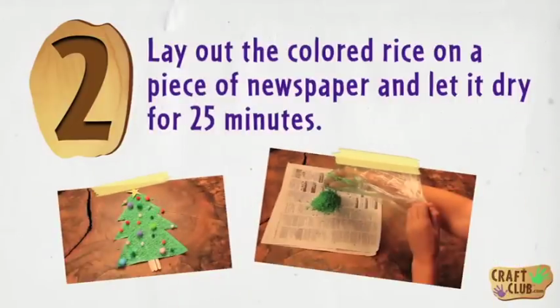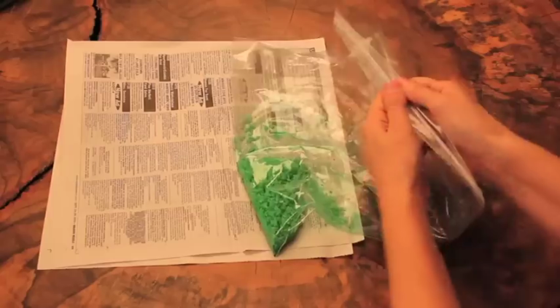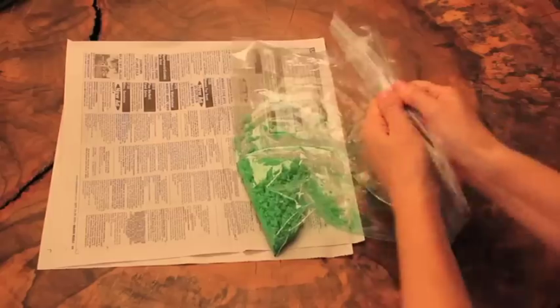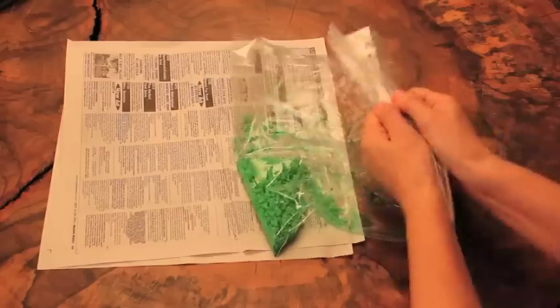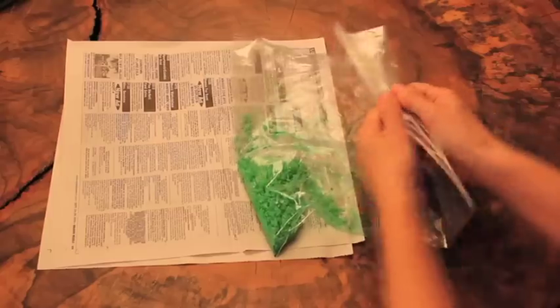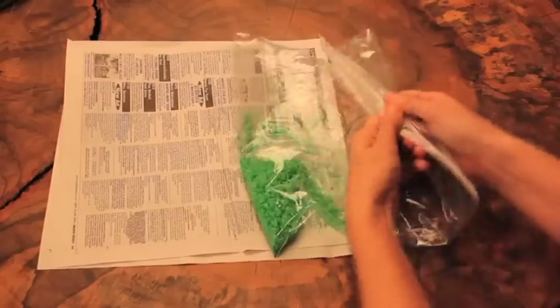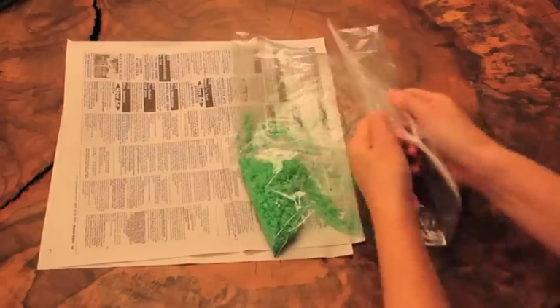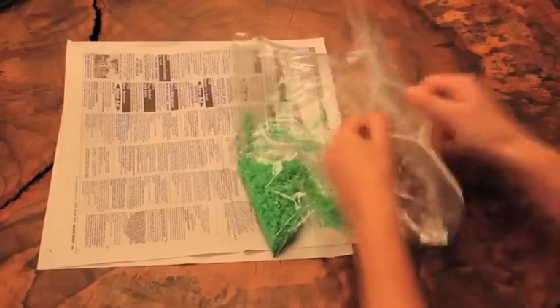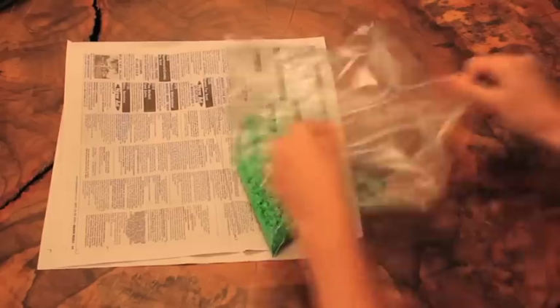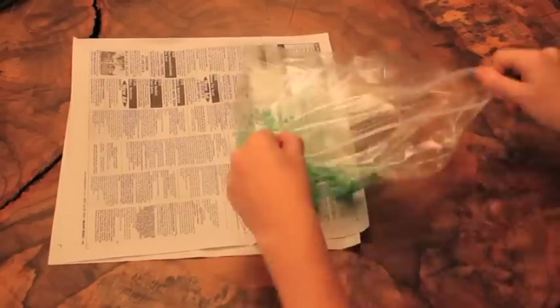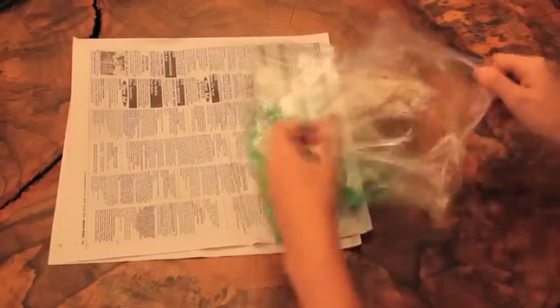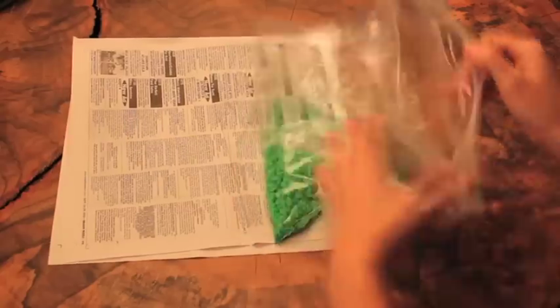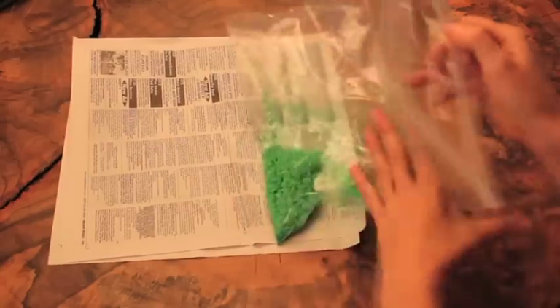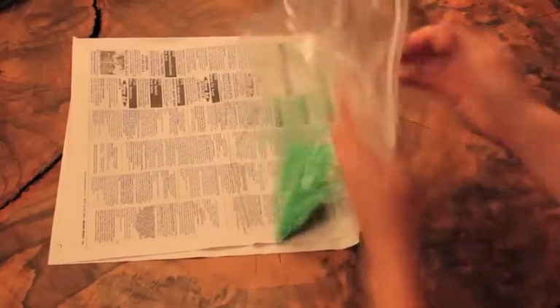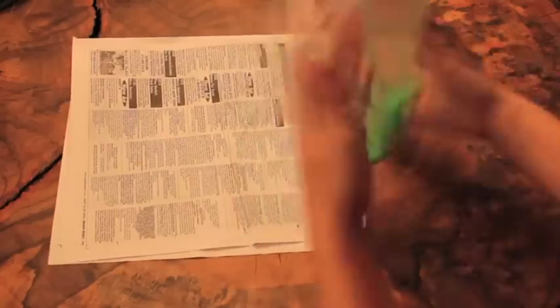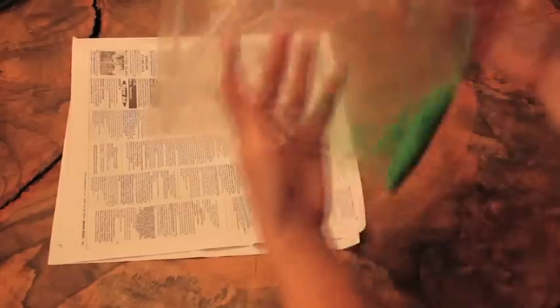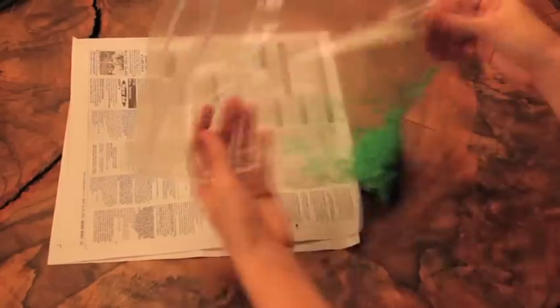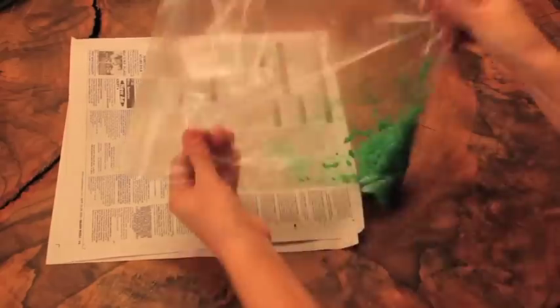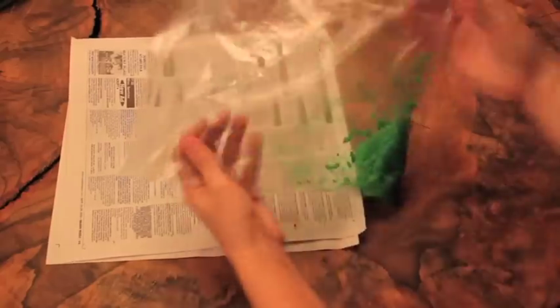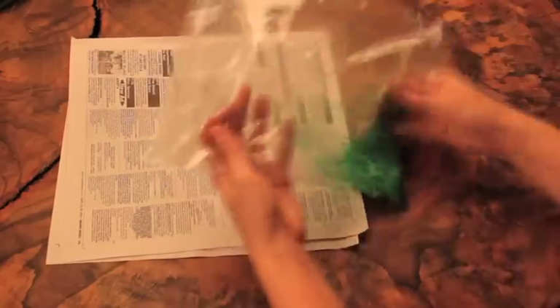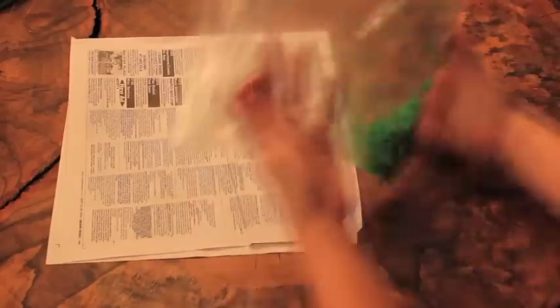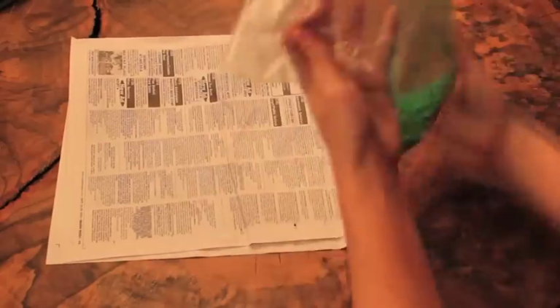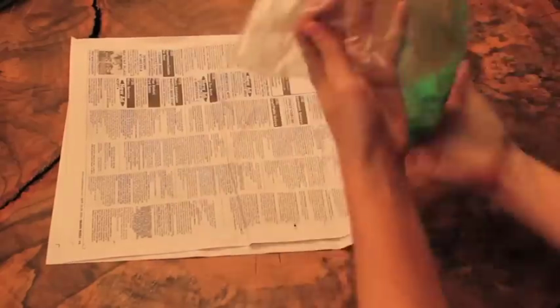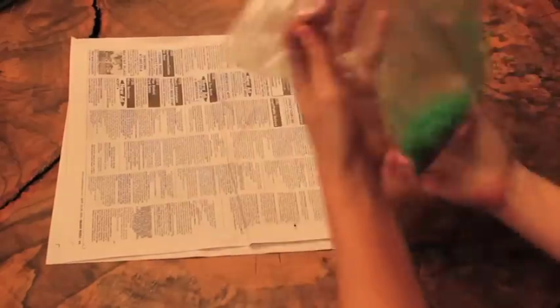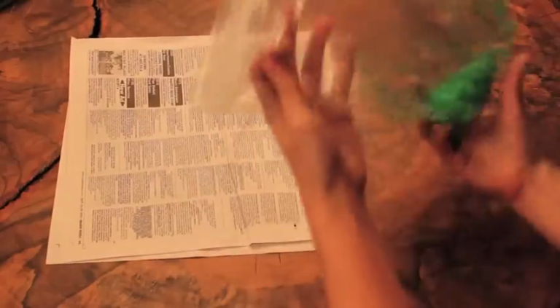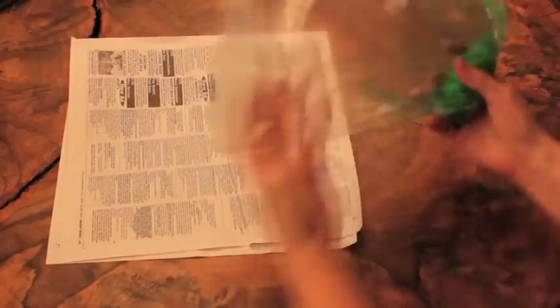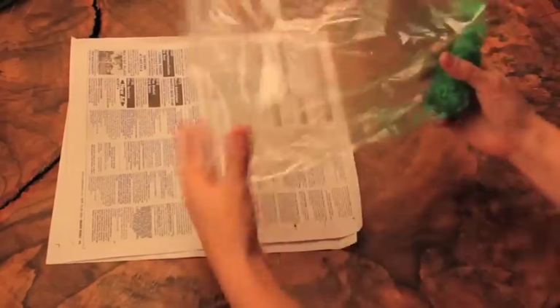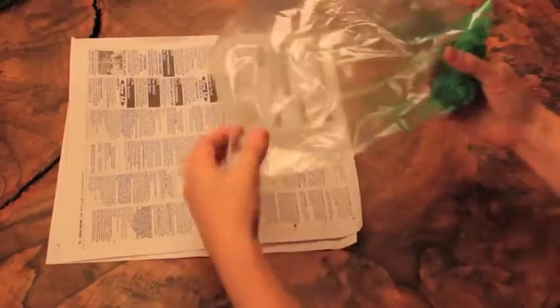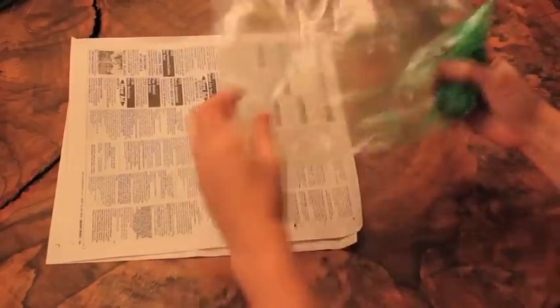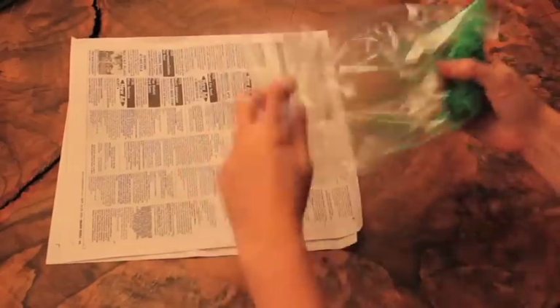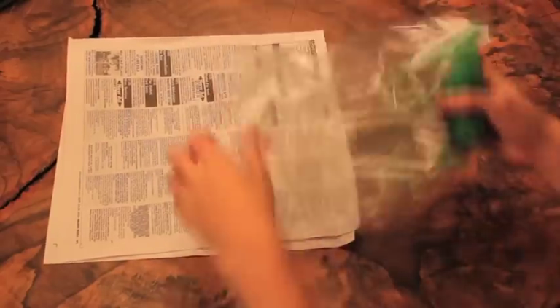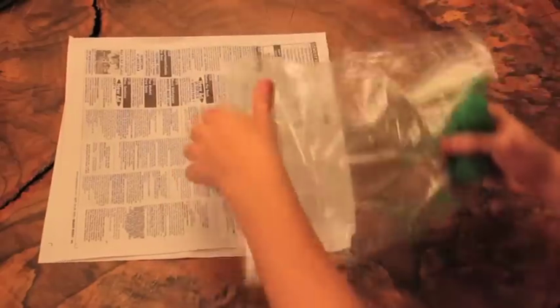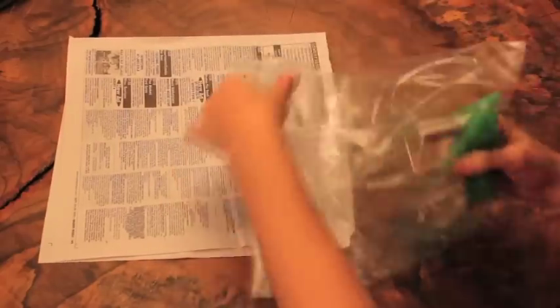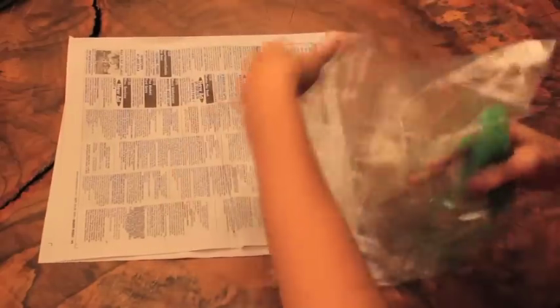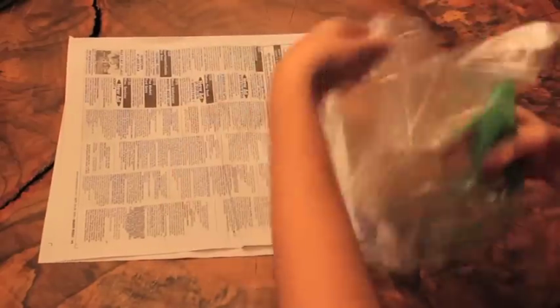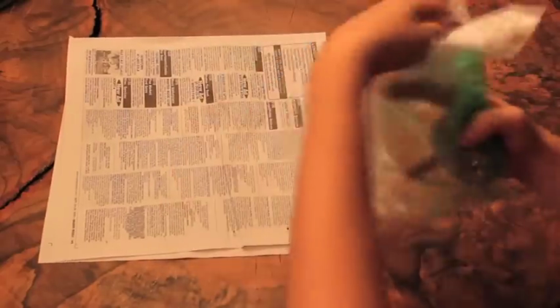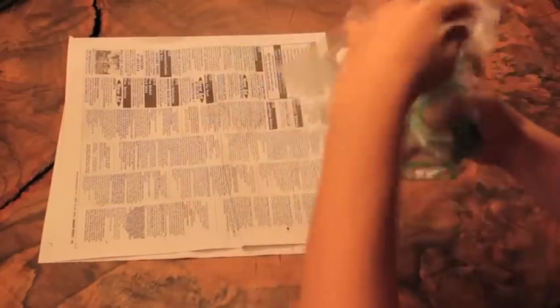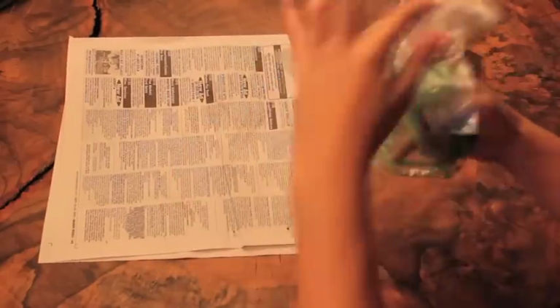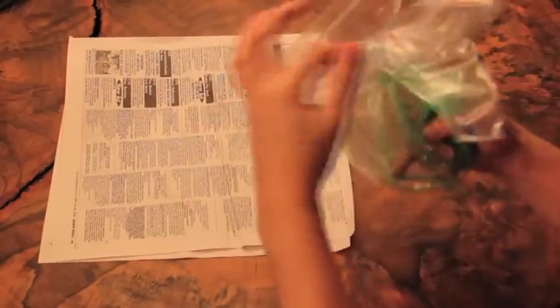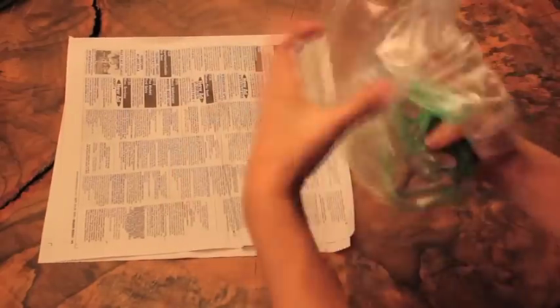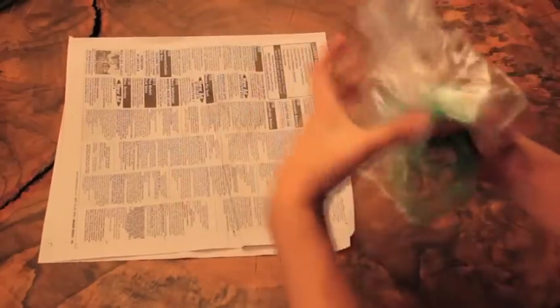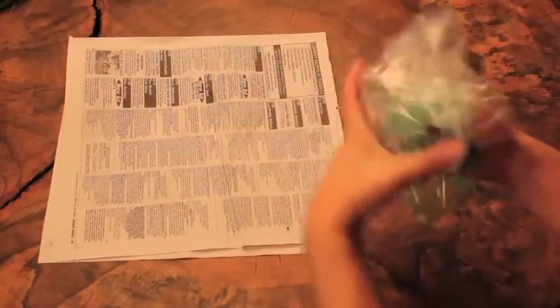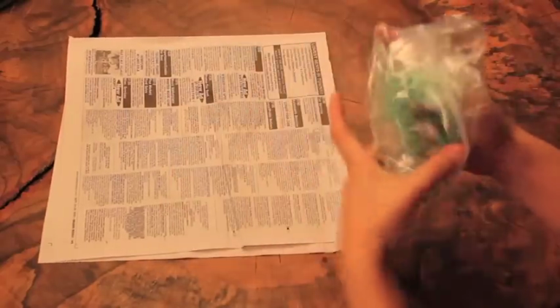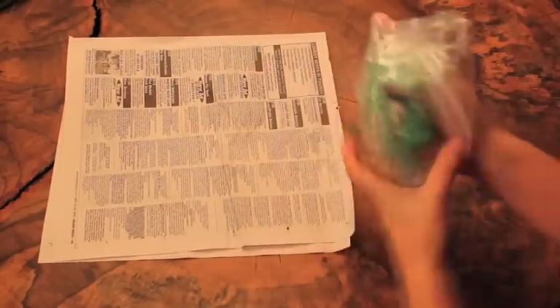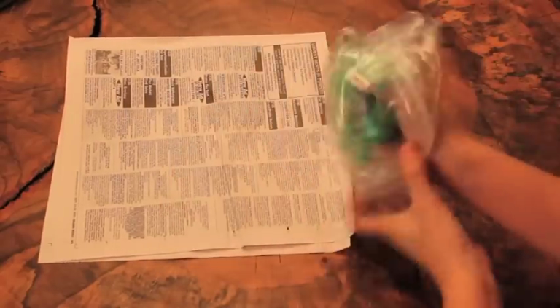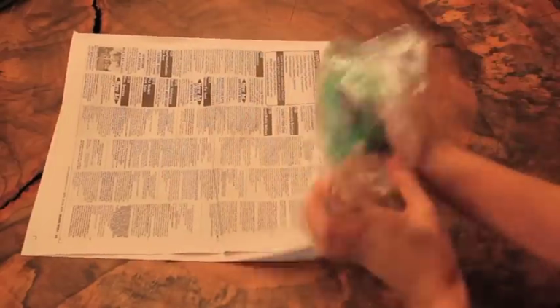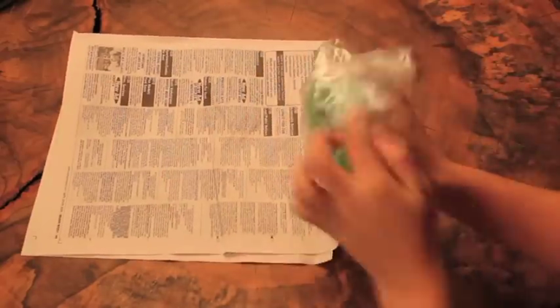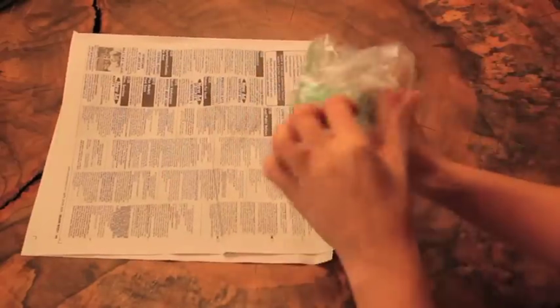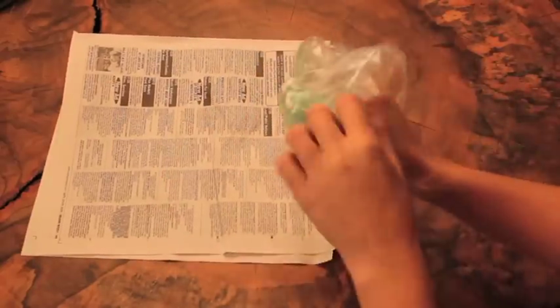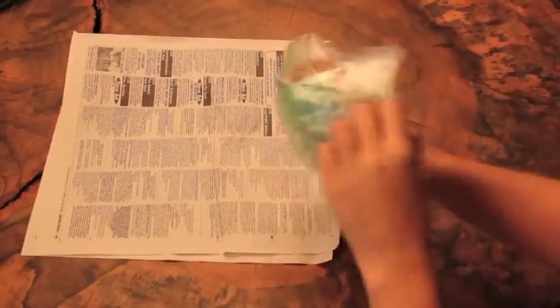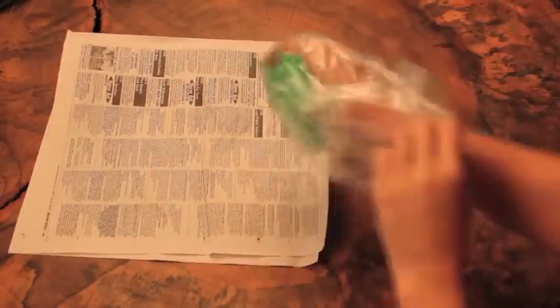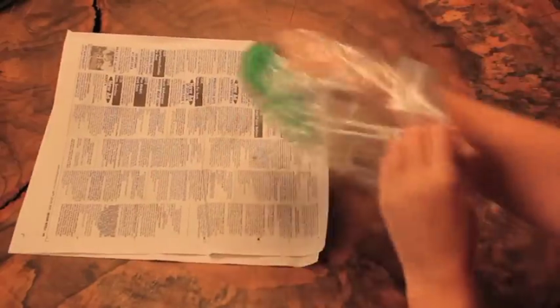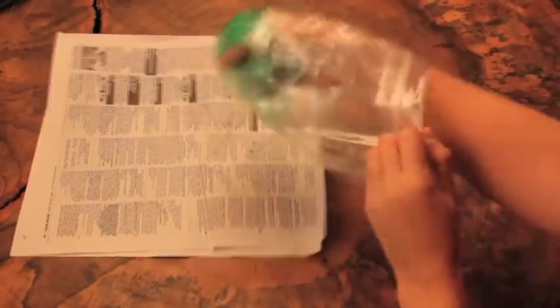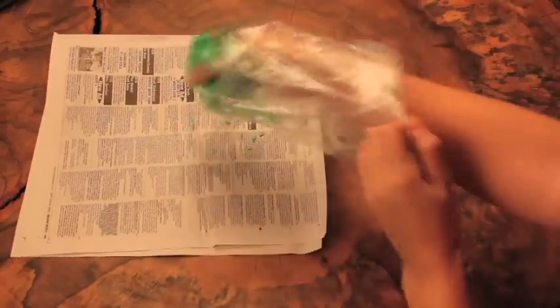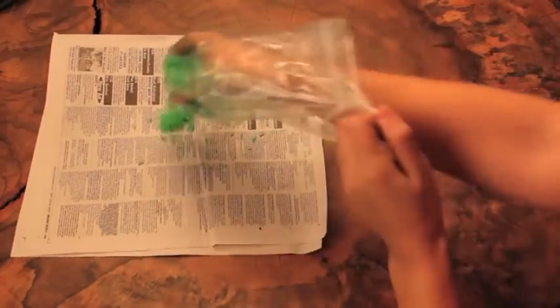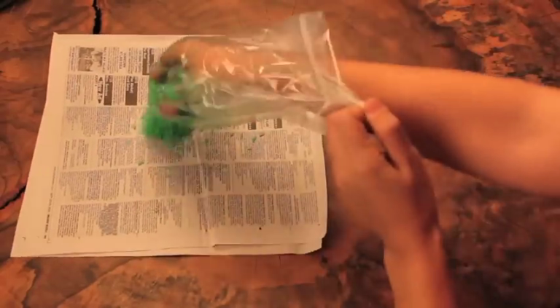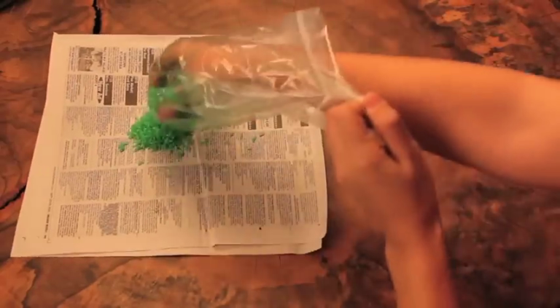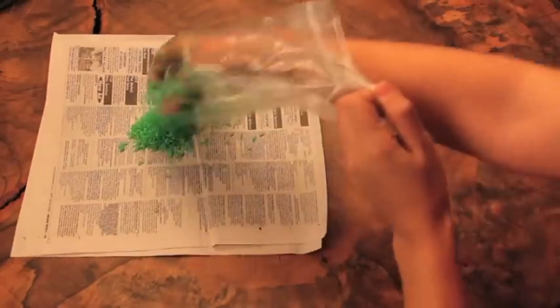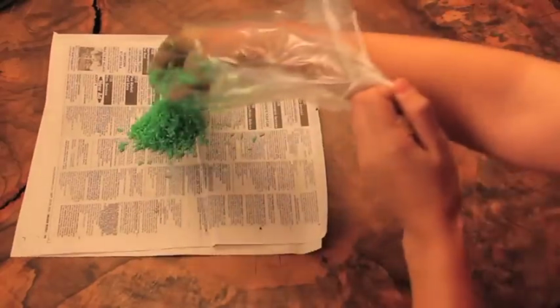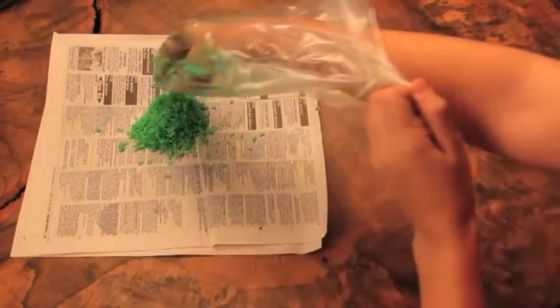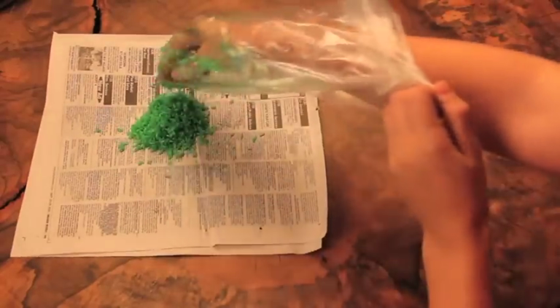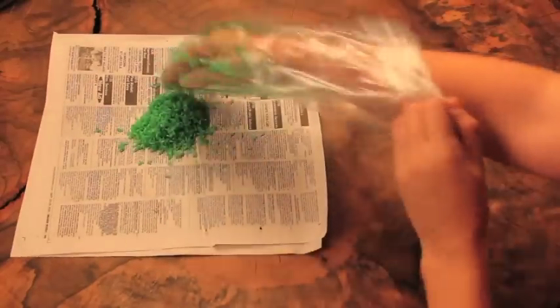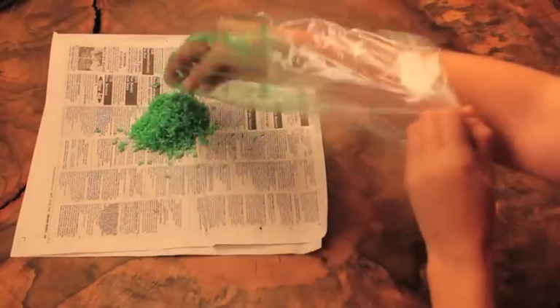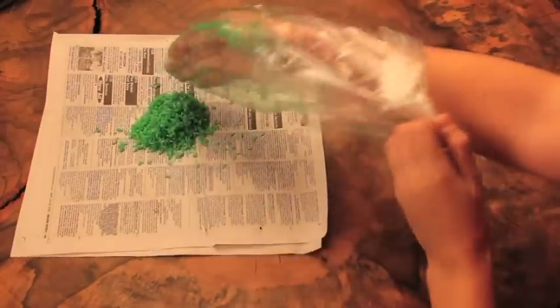Step two: lay out the colored rice on a piece of newspaper and let it dry for 25 minutes.